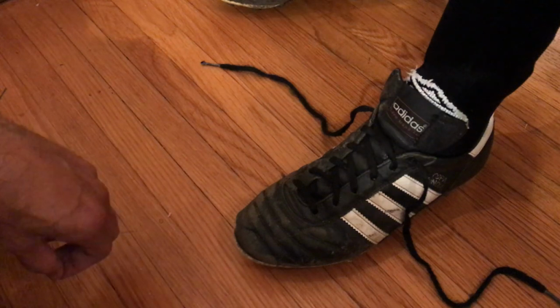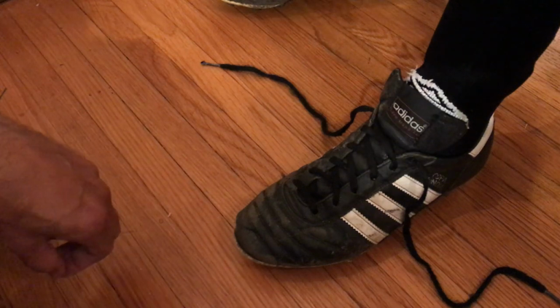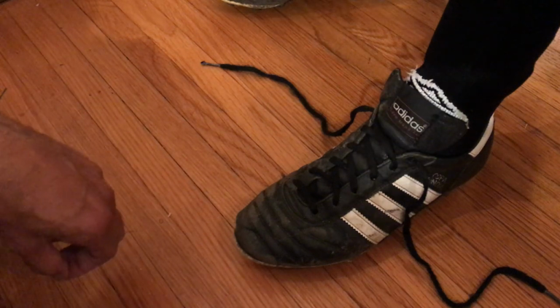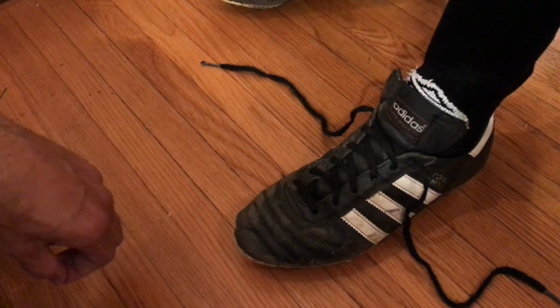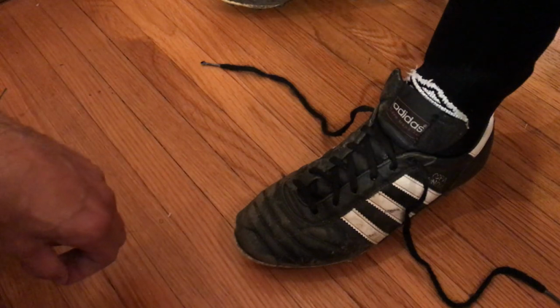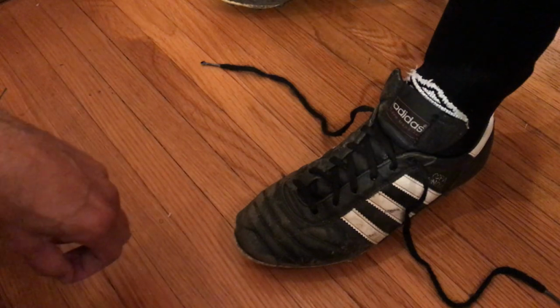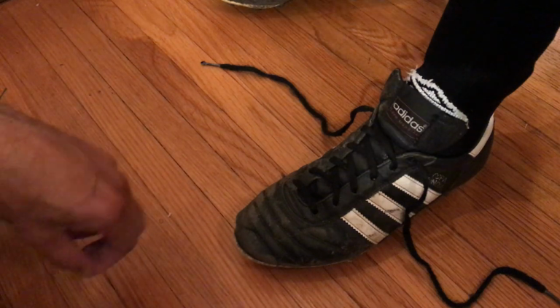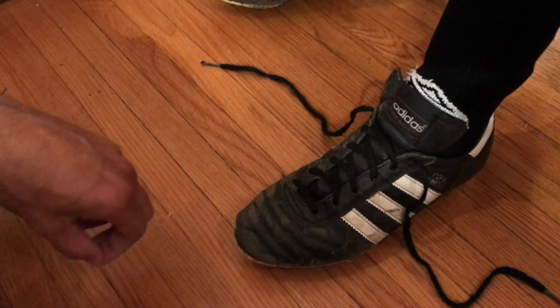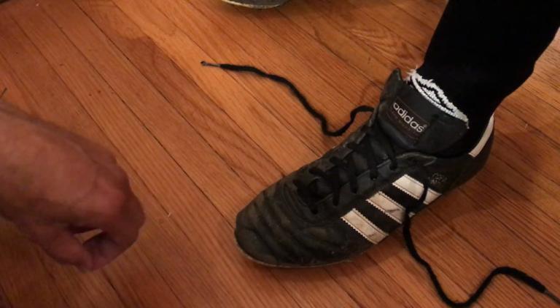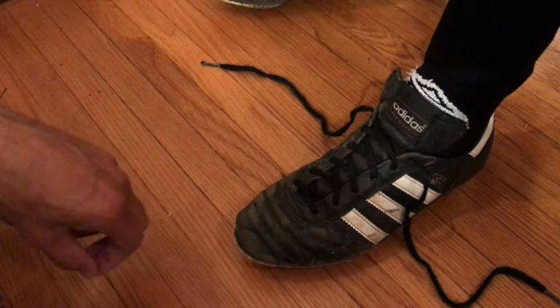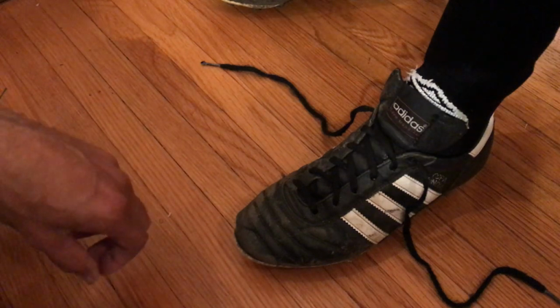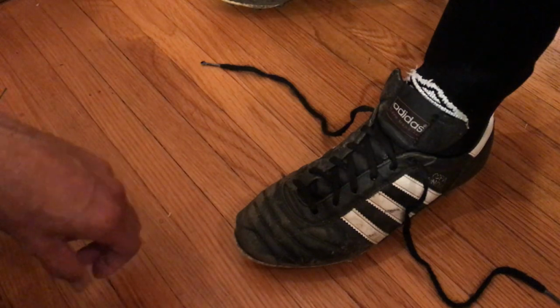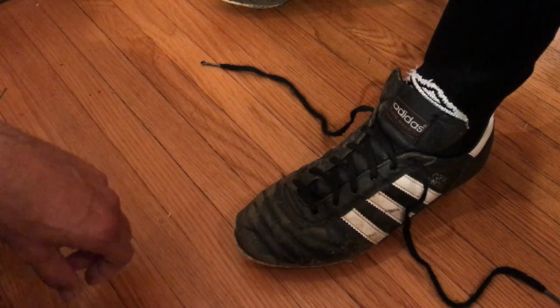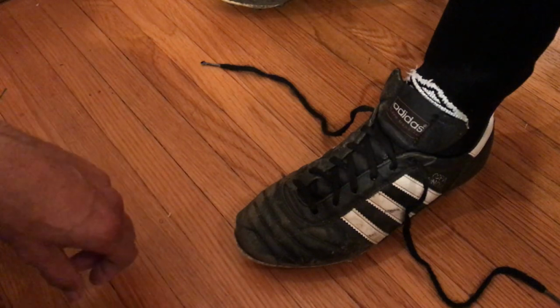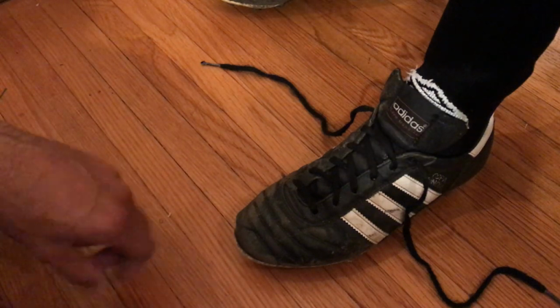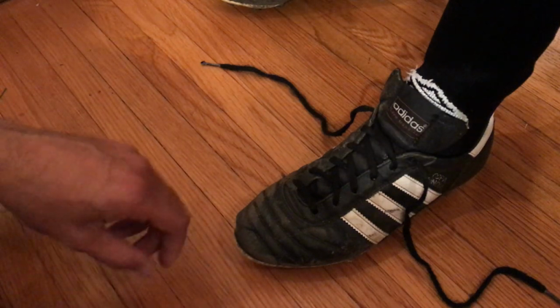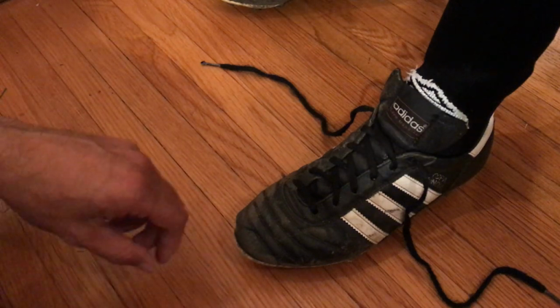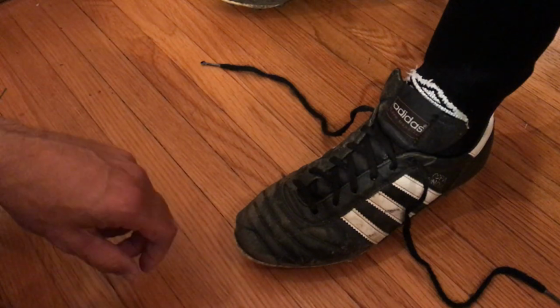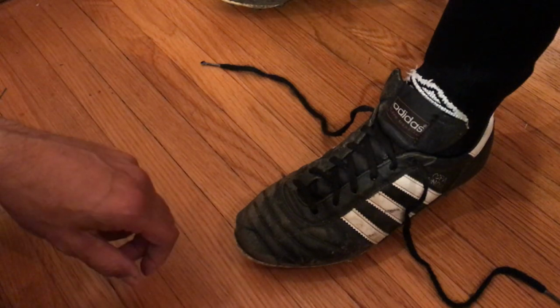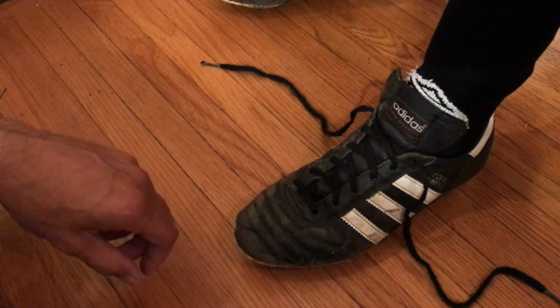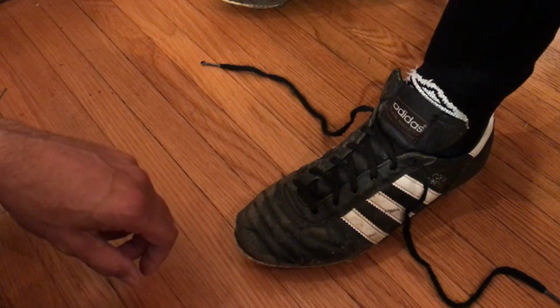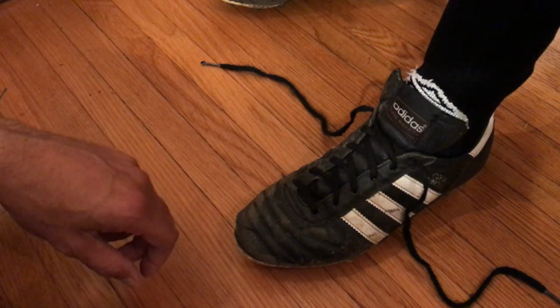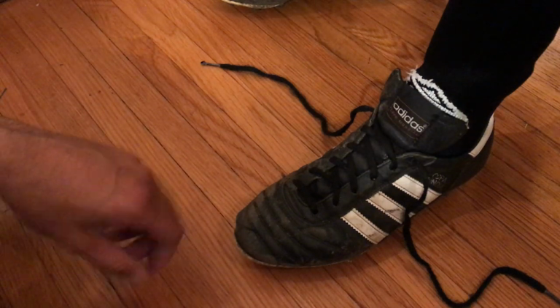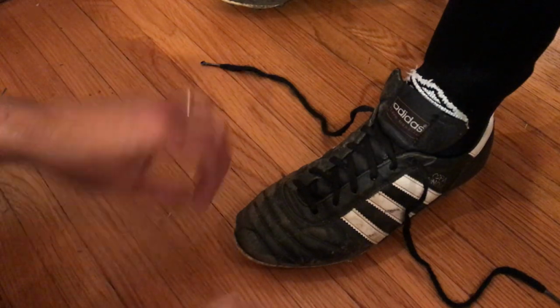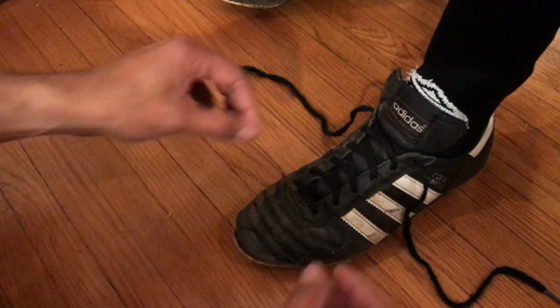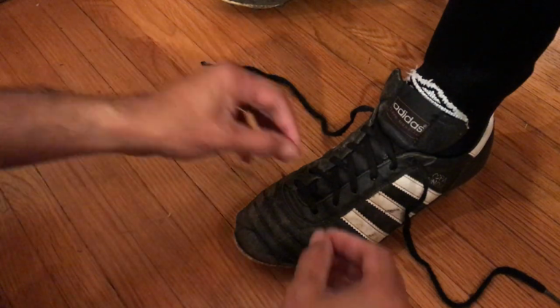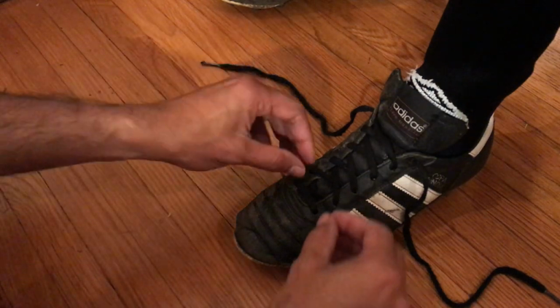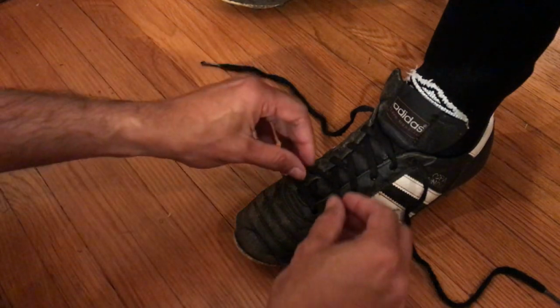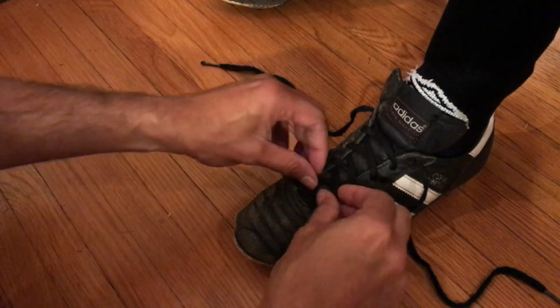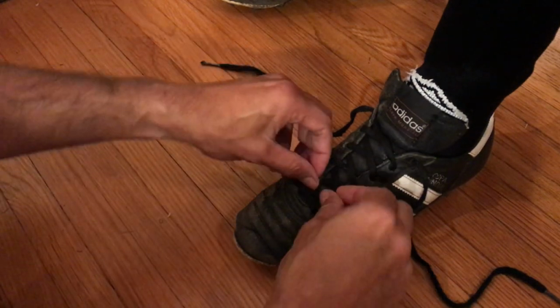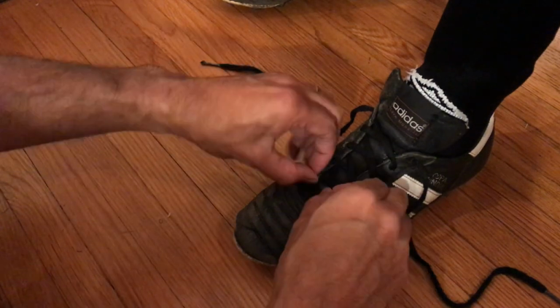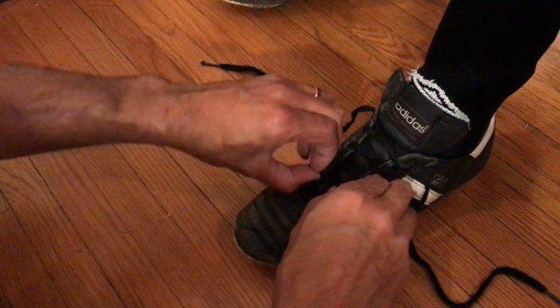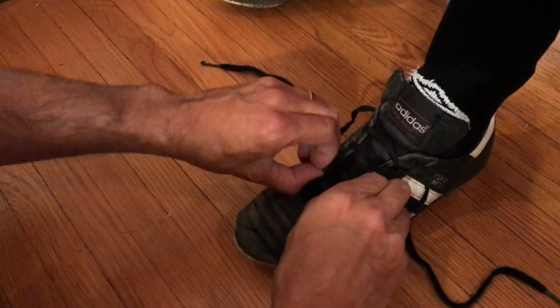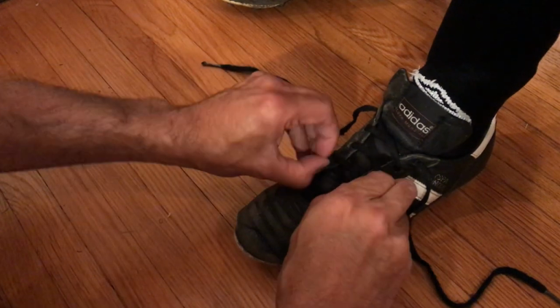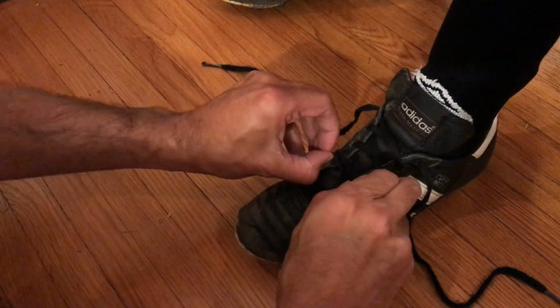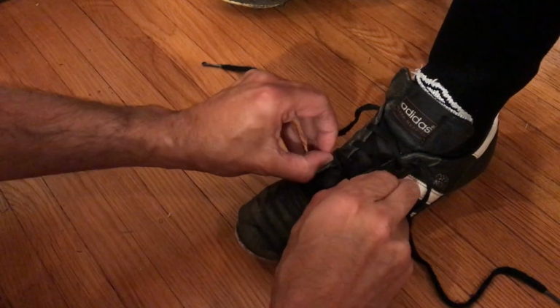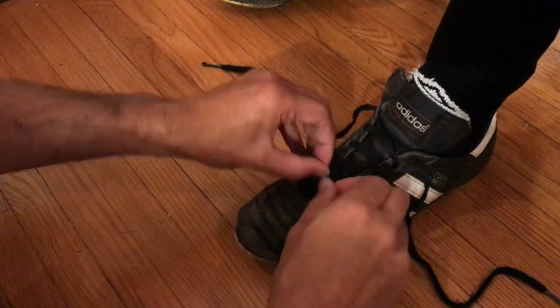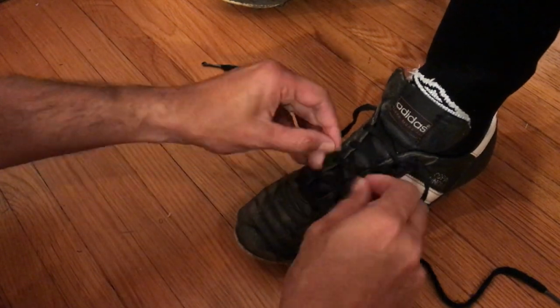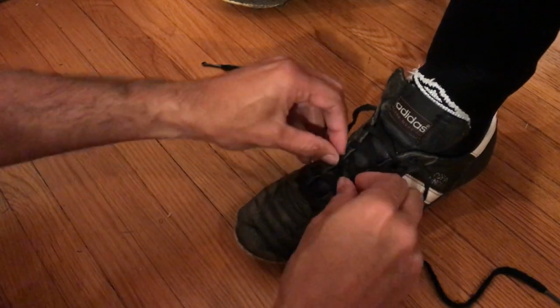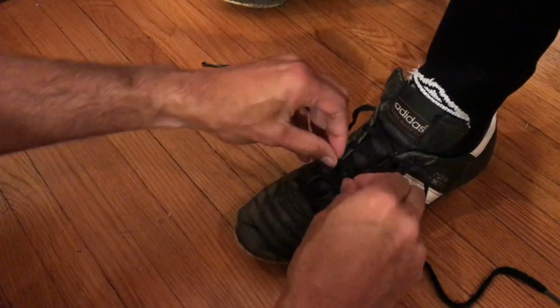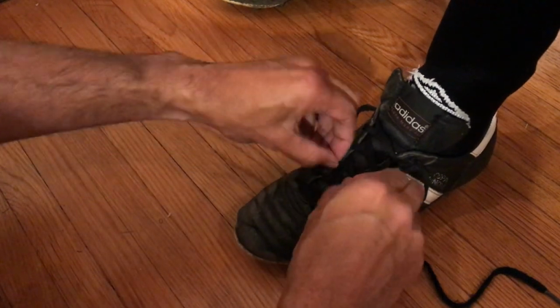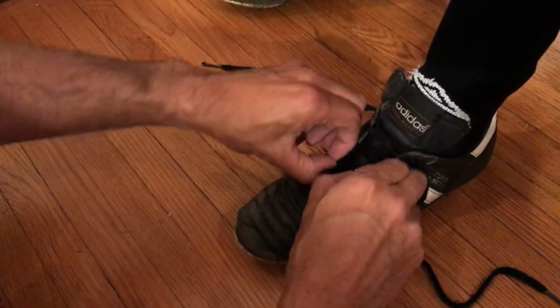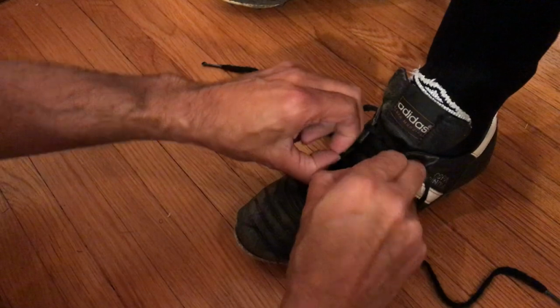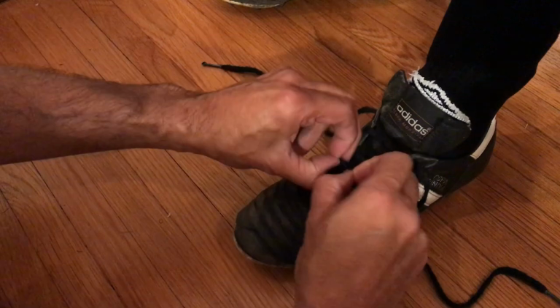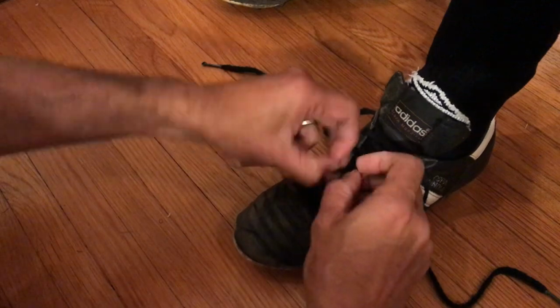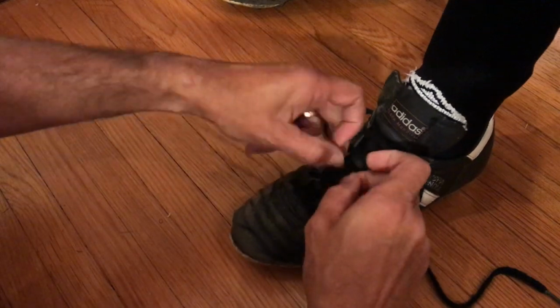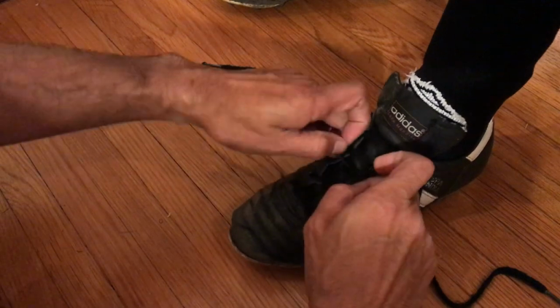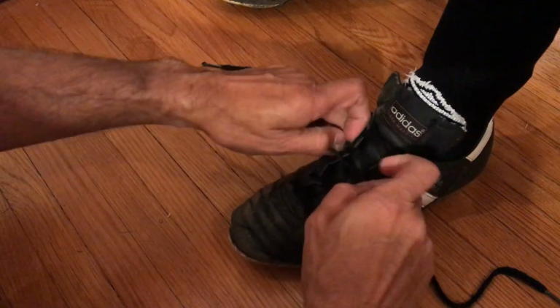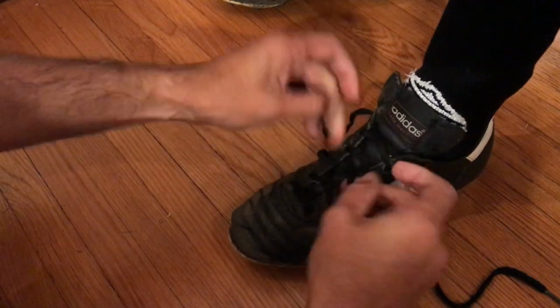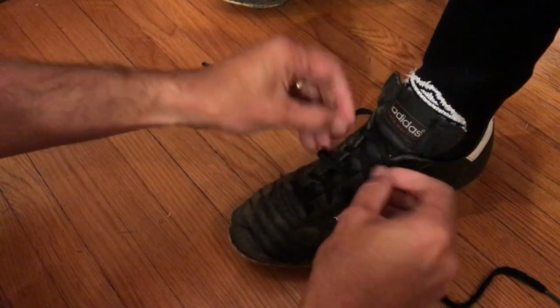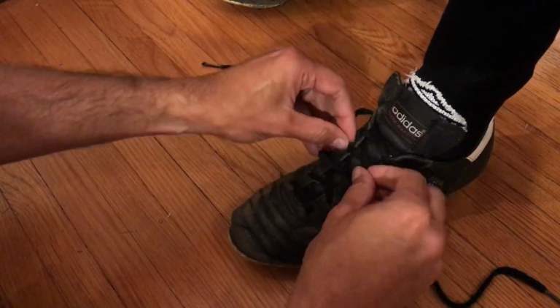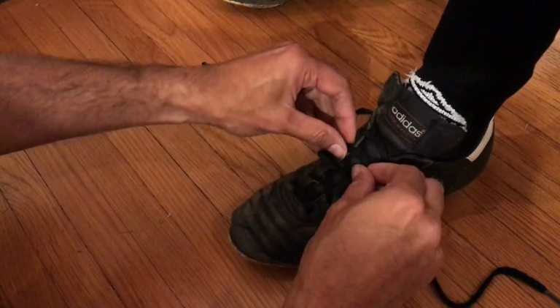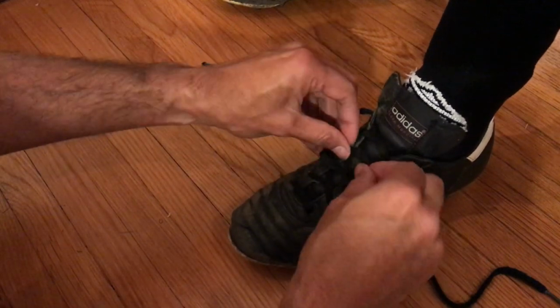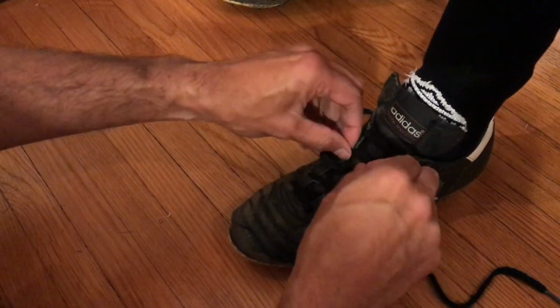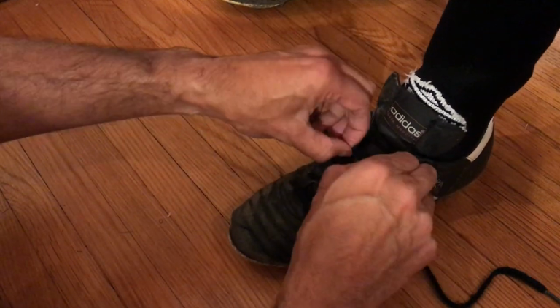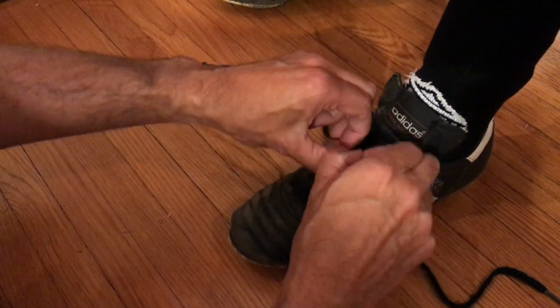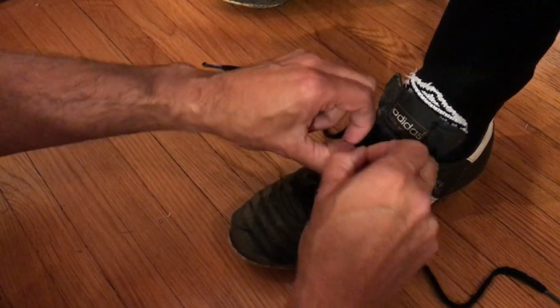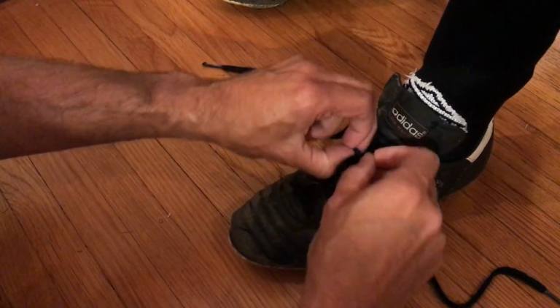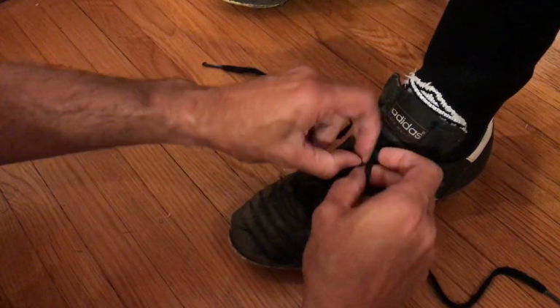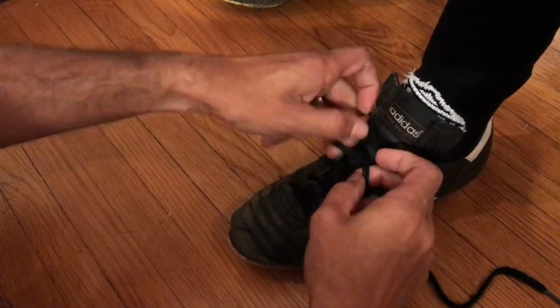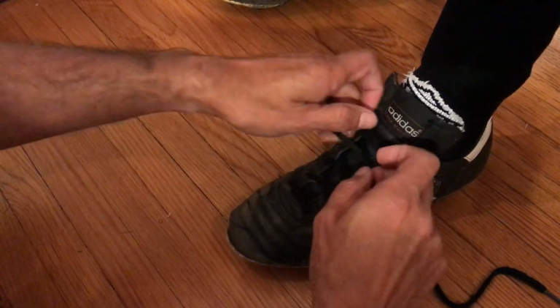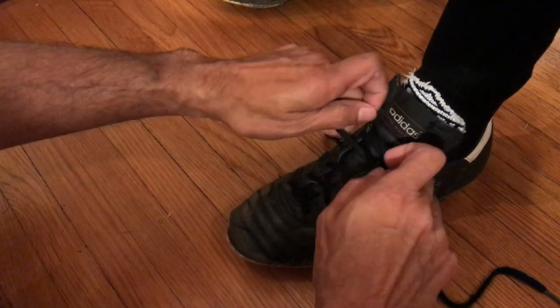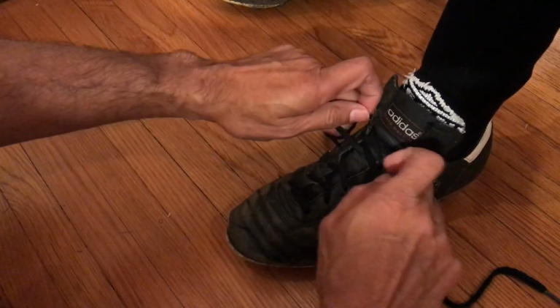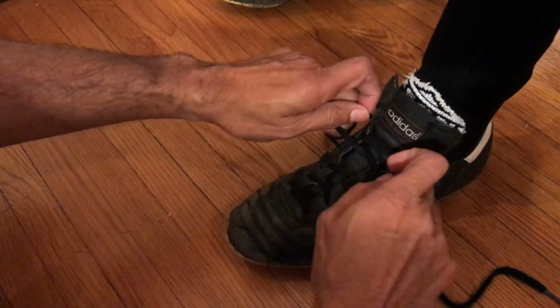Here's a way to knot your shoelaces so they don't come loose during a game. First, it's important to tension the laces all the way to the top.